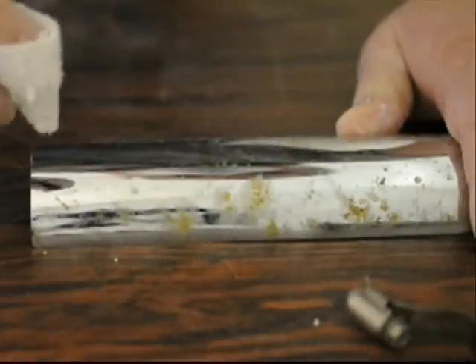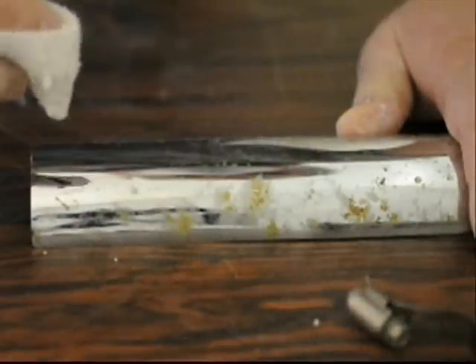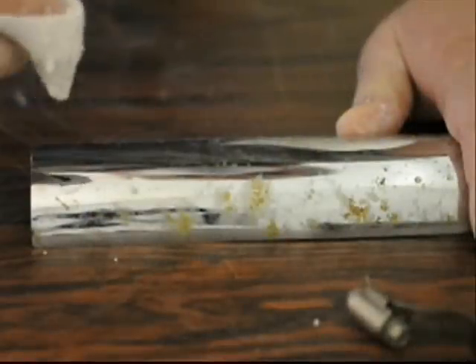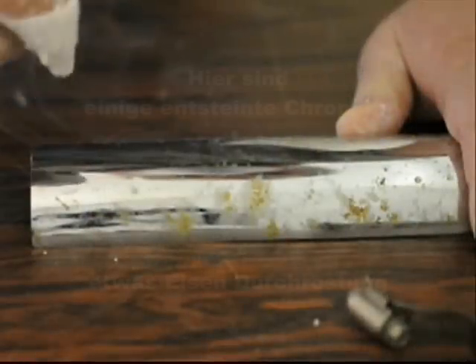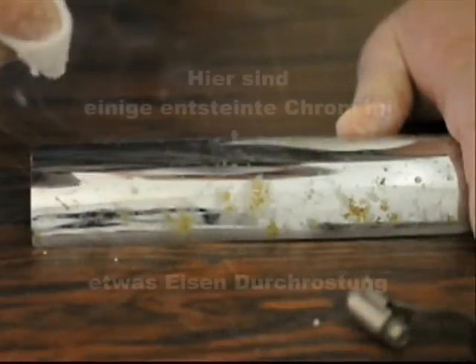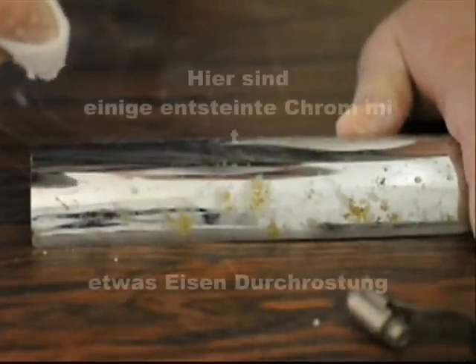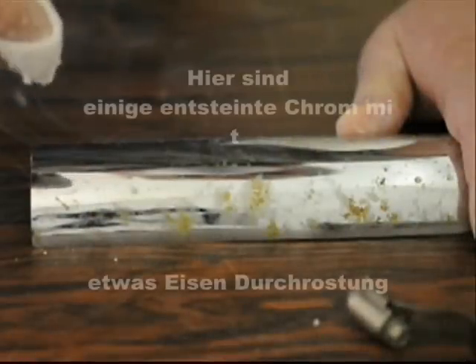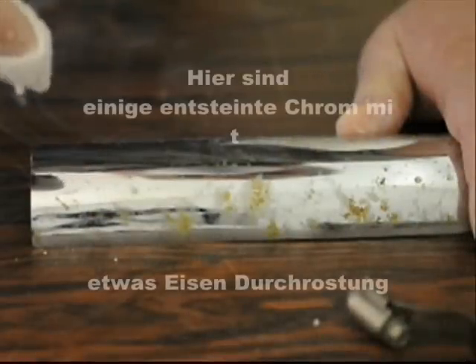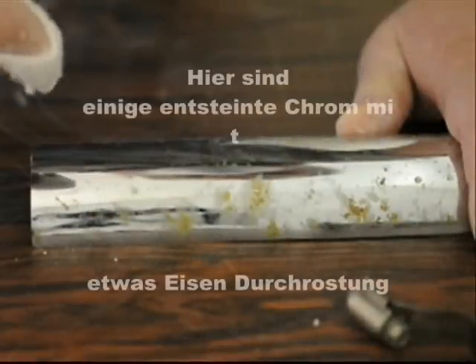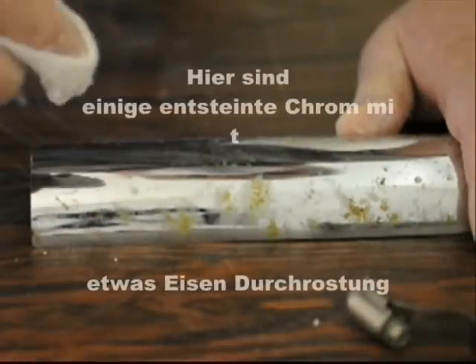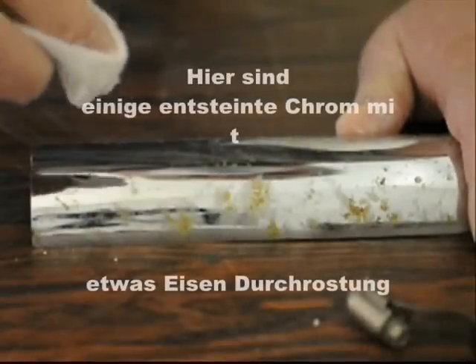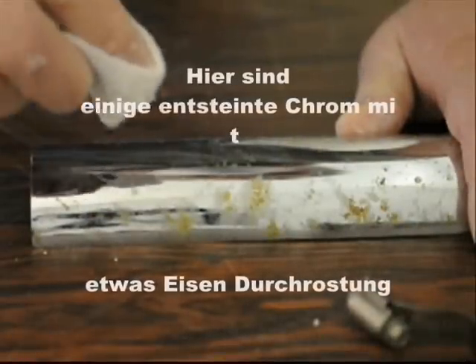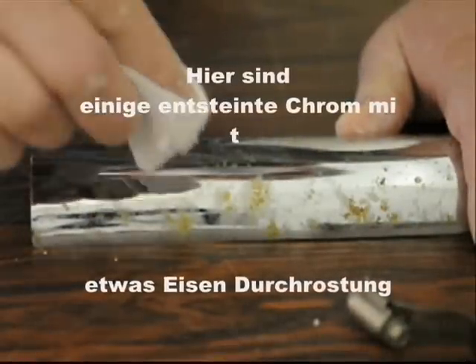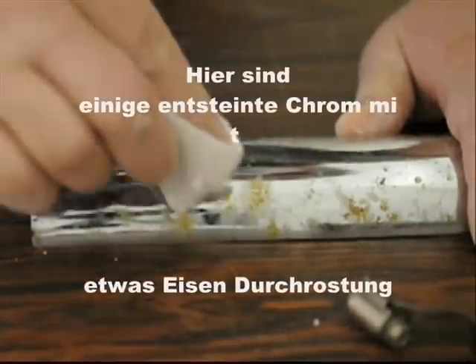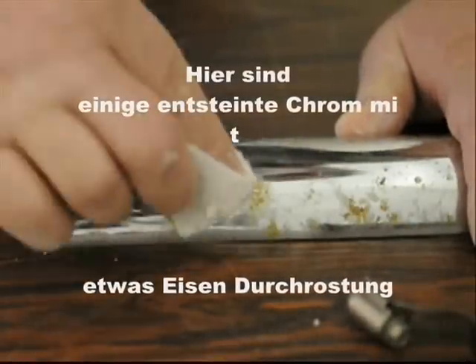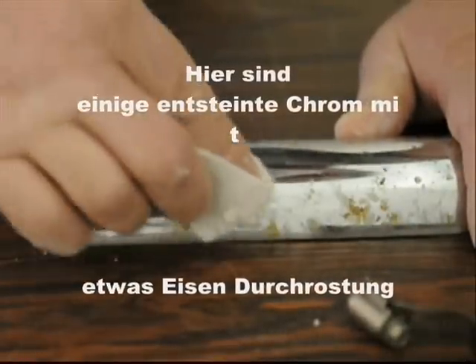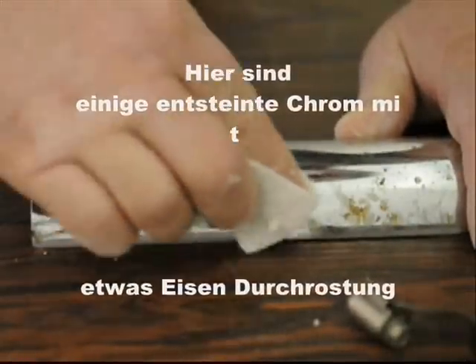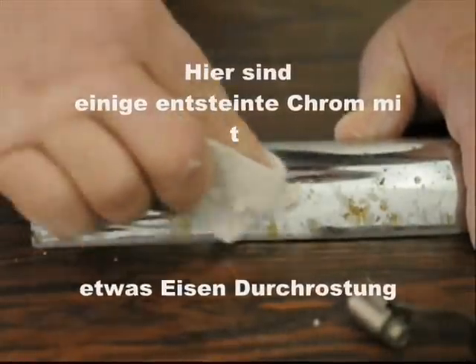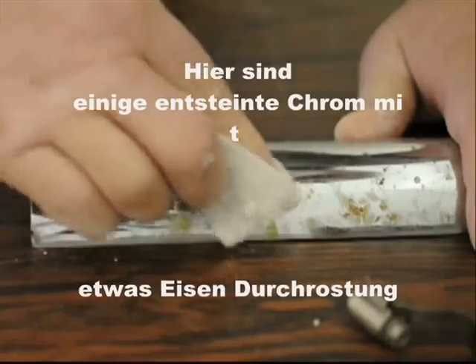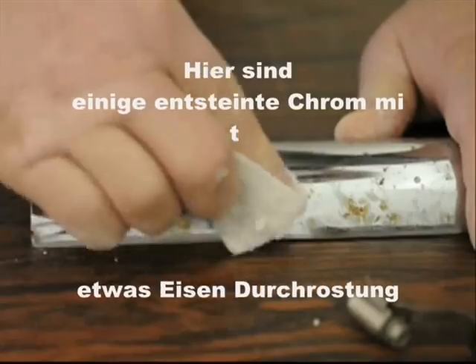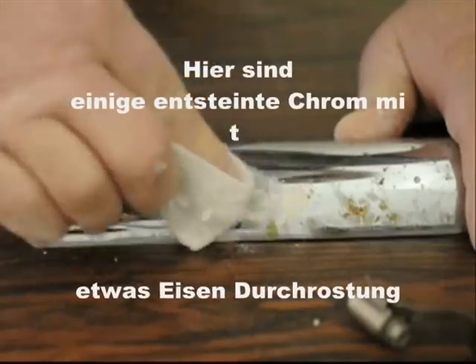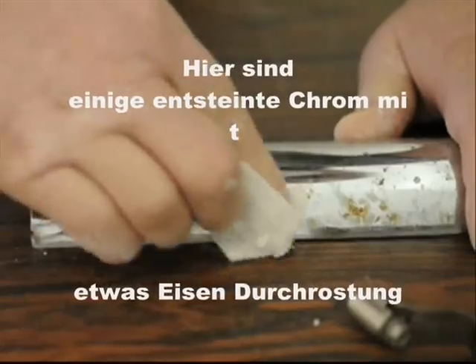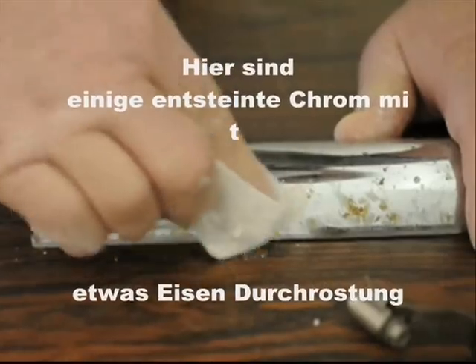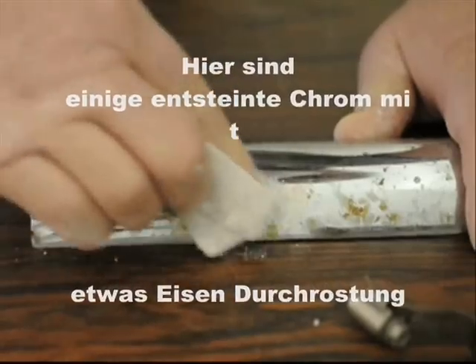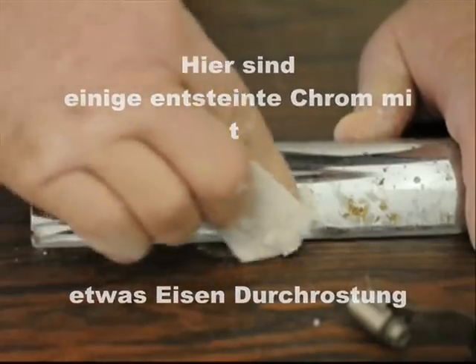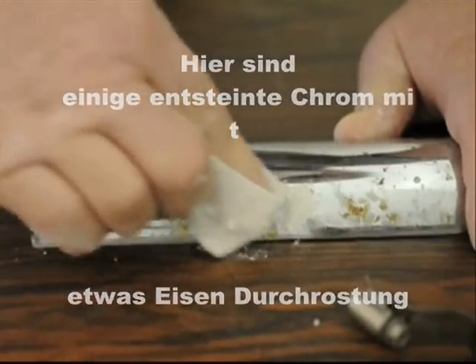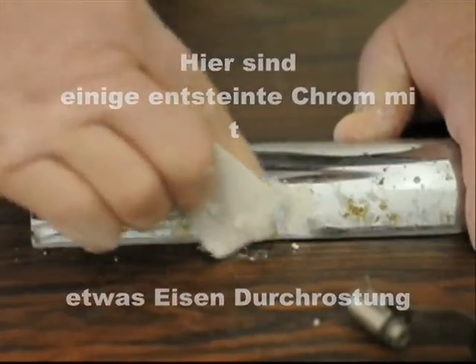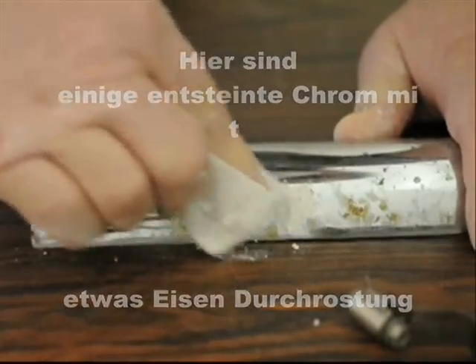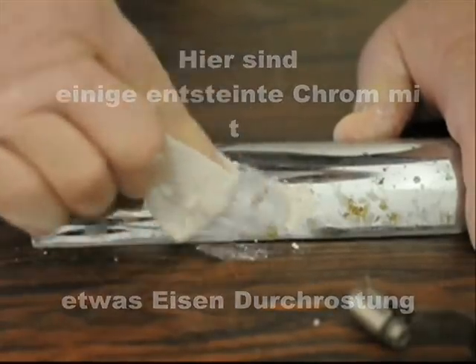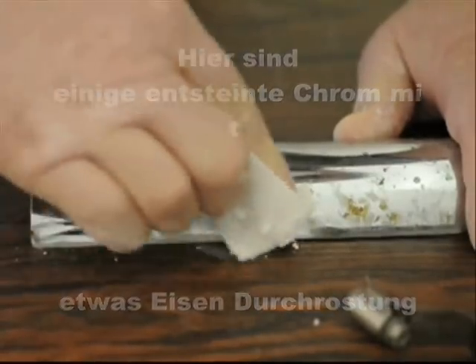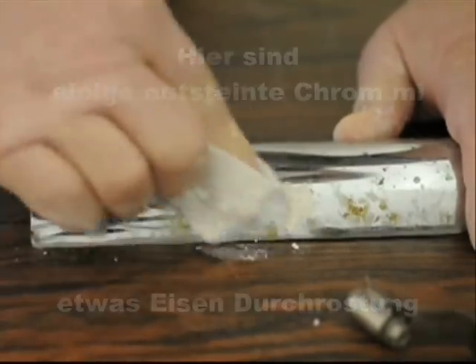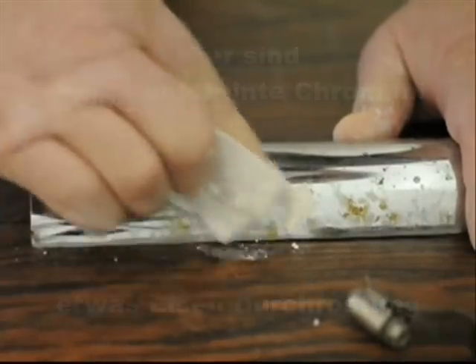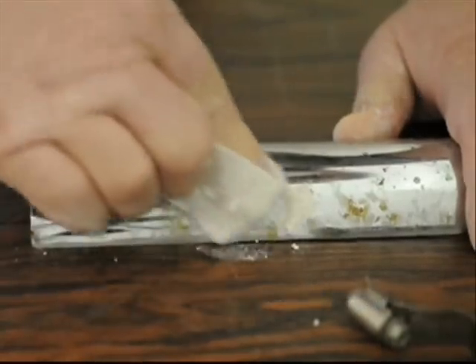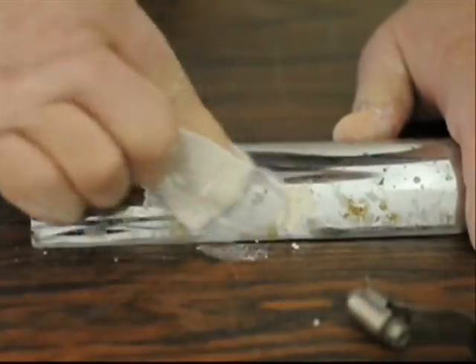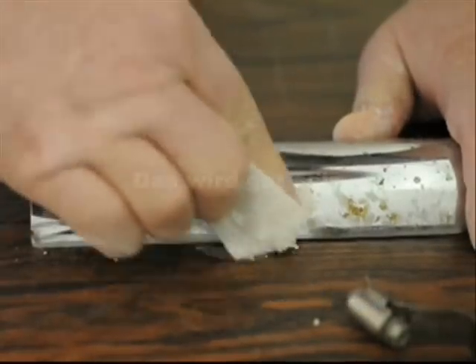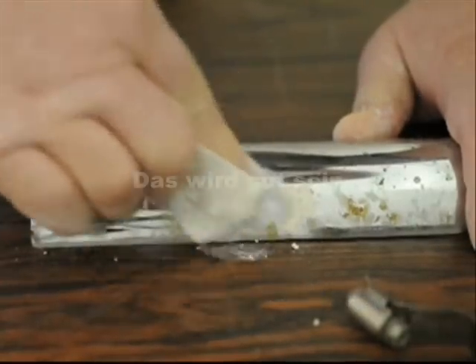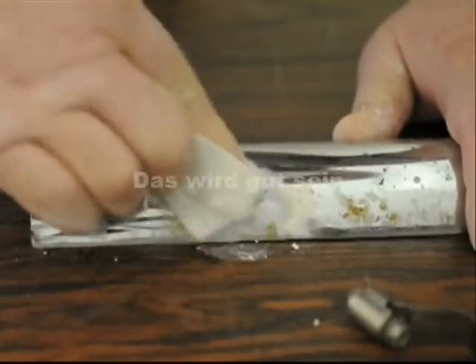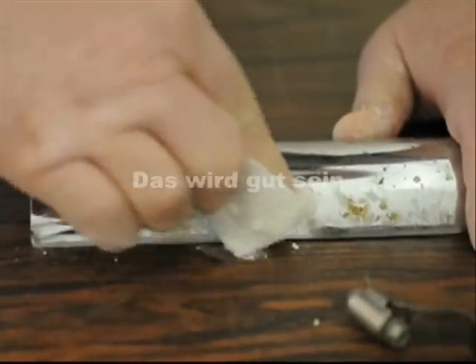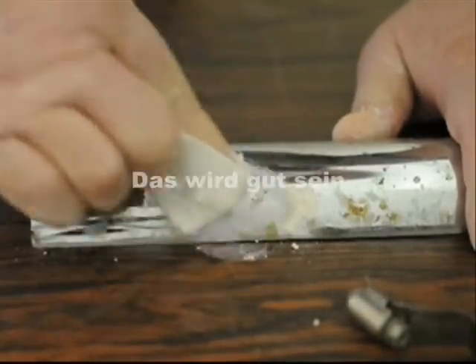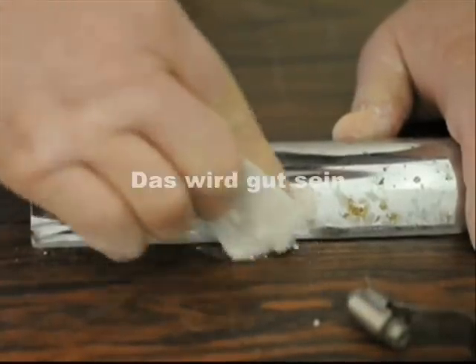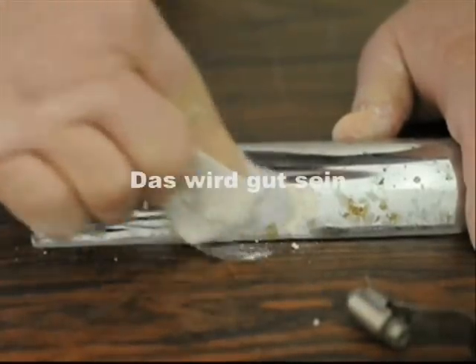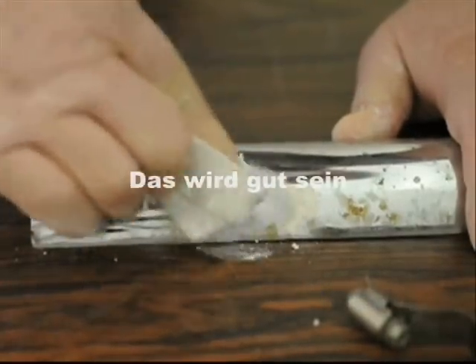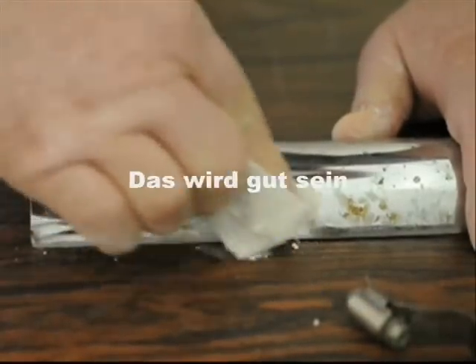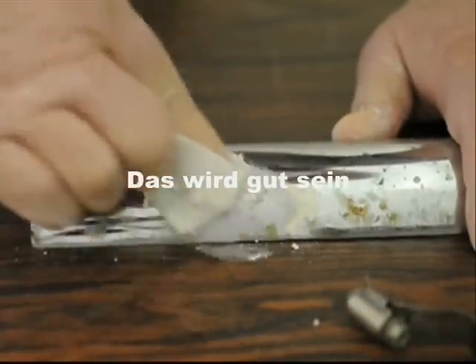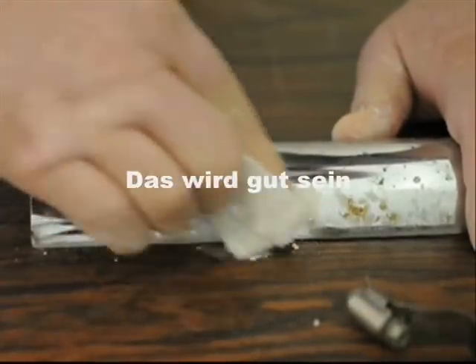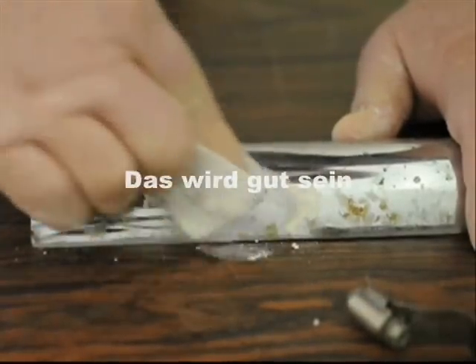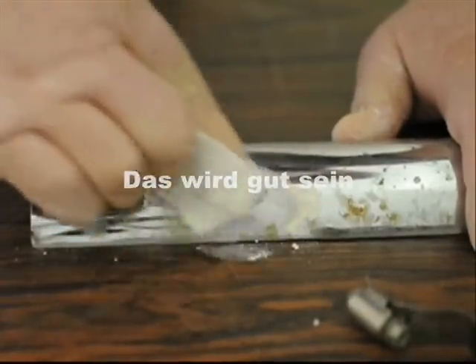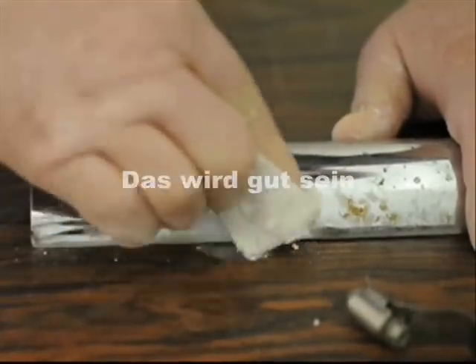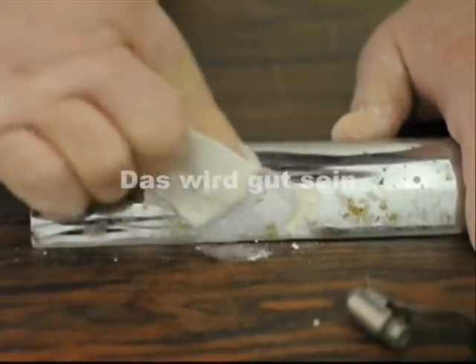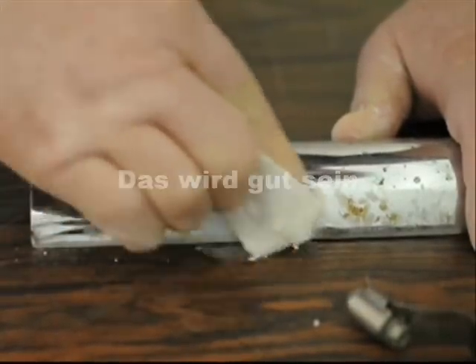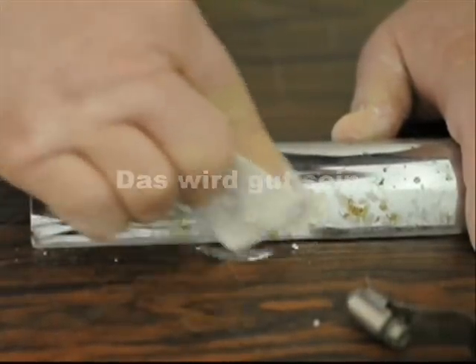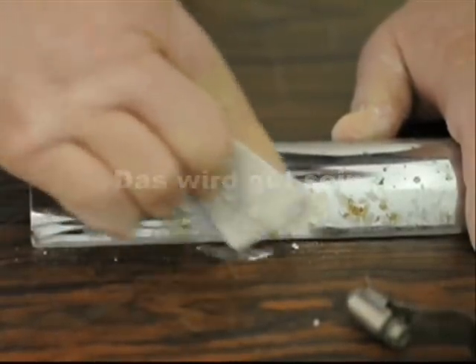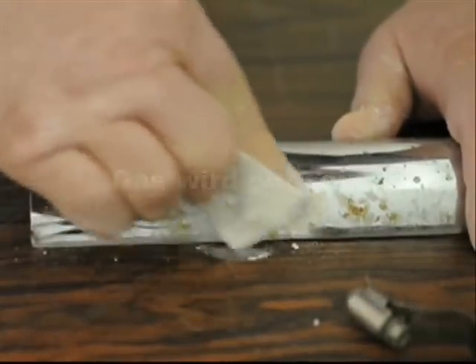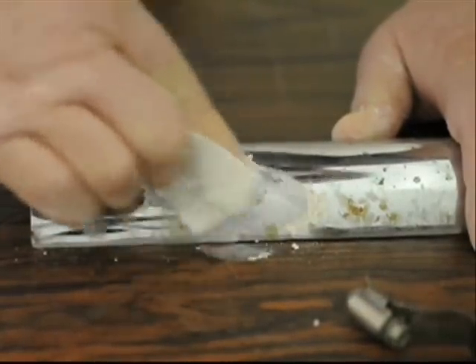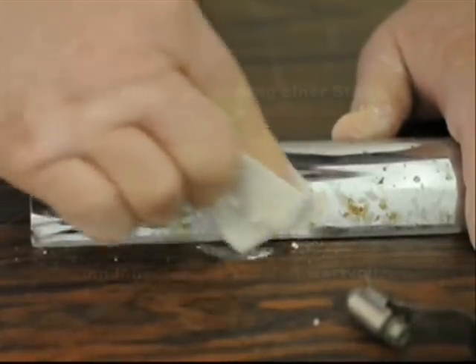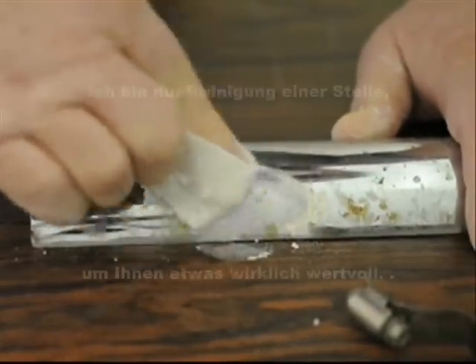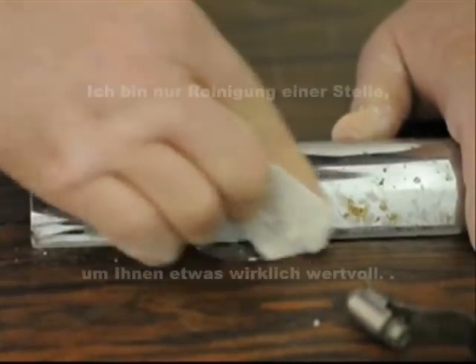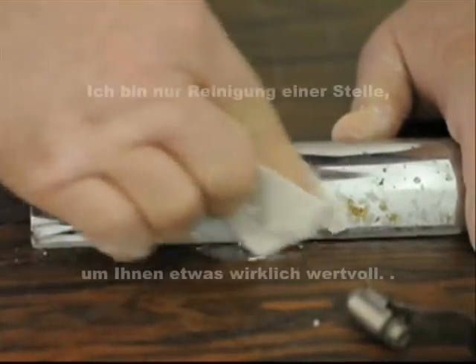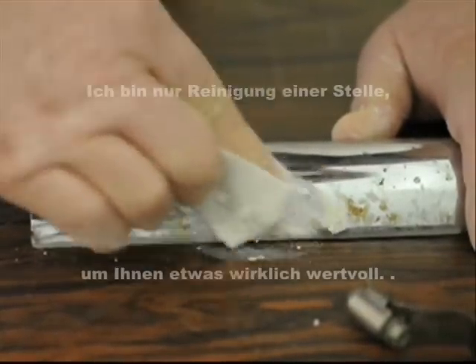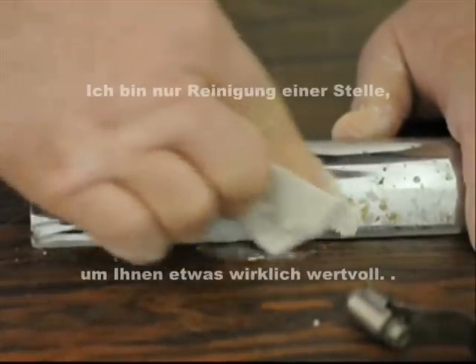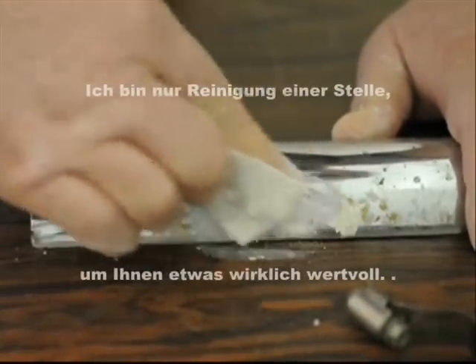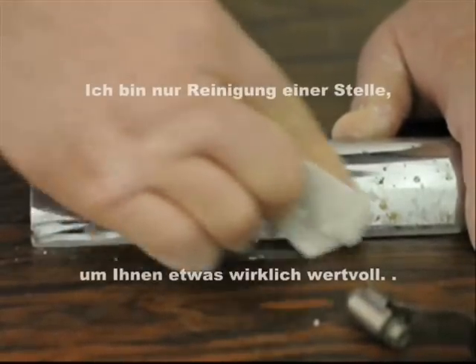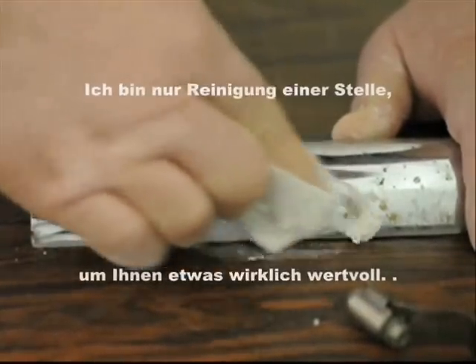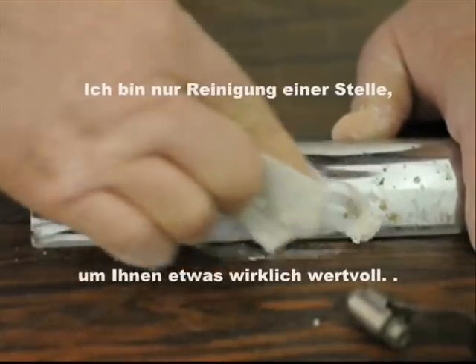Here's some pitted chrome with some iron rusting through — it's going to be good. I'm just cleaning one spot to show you something really cool.